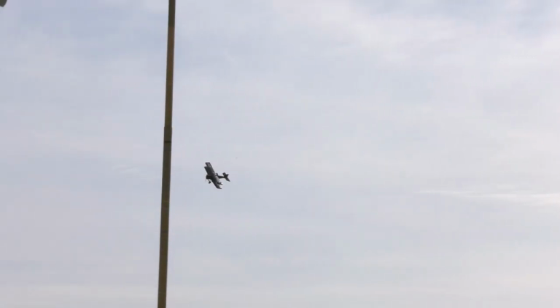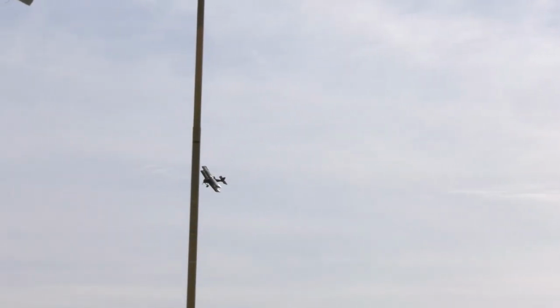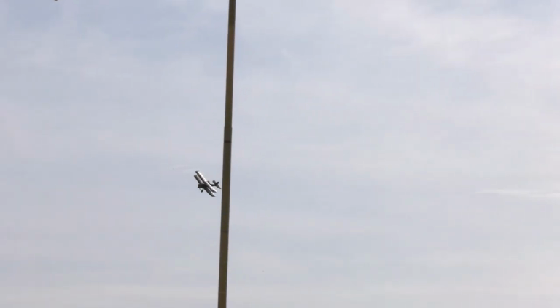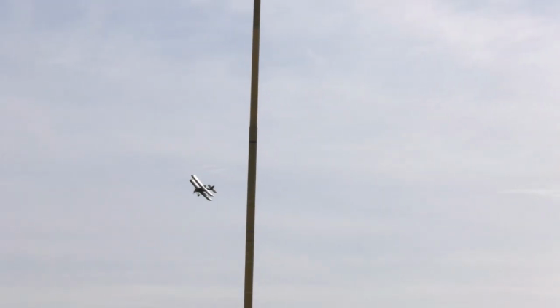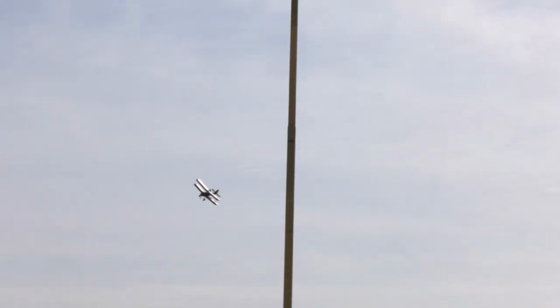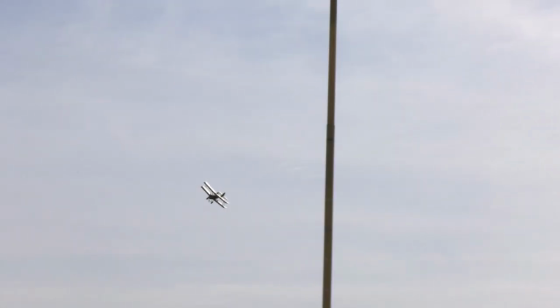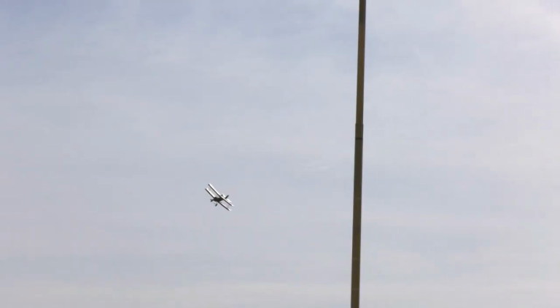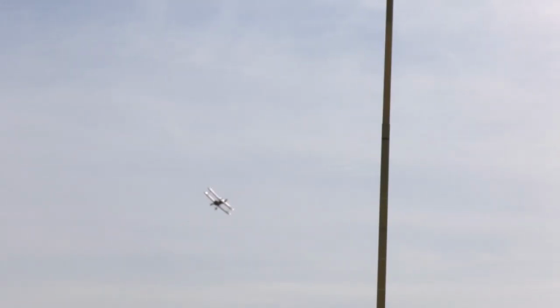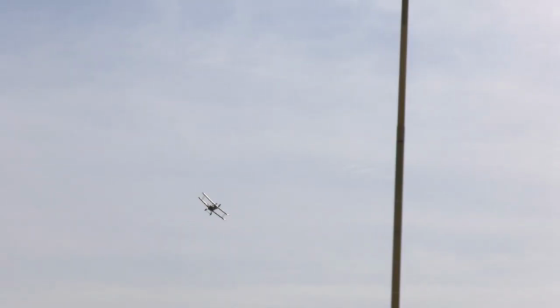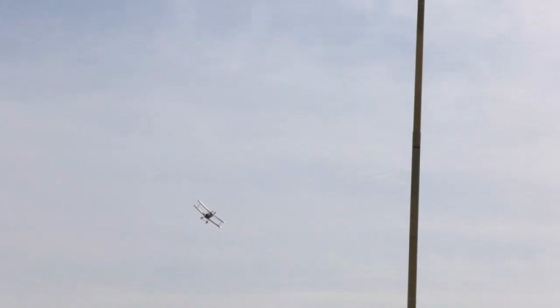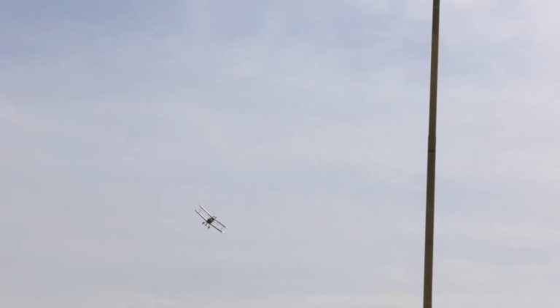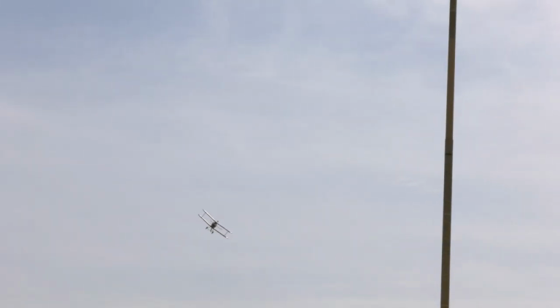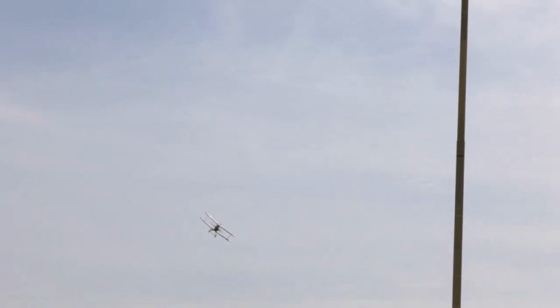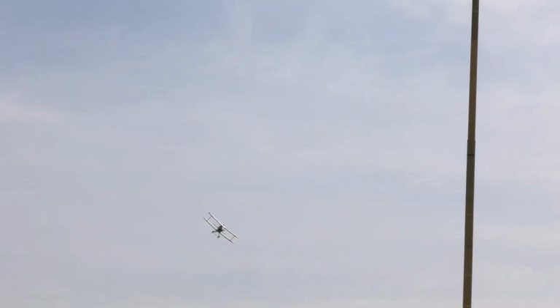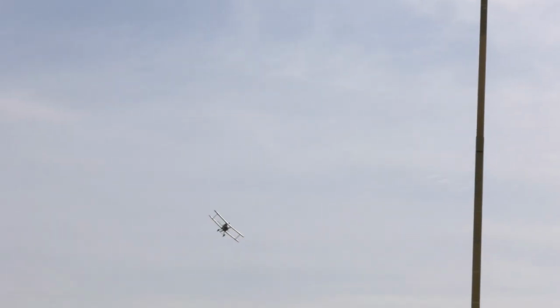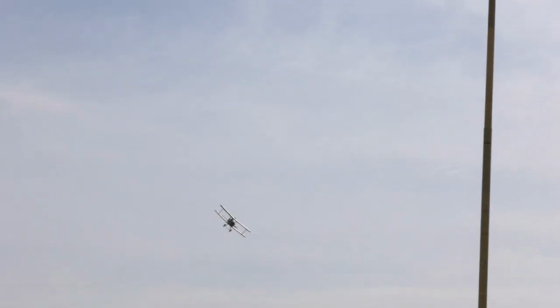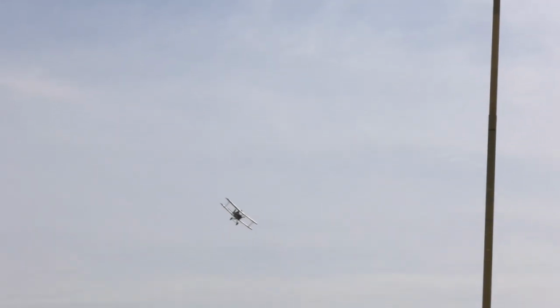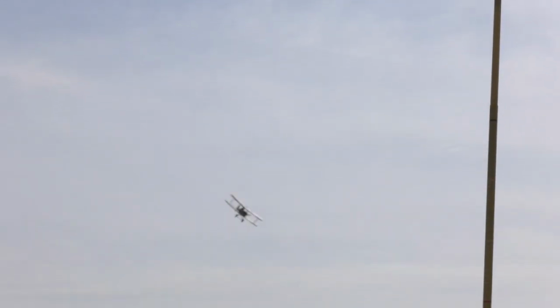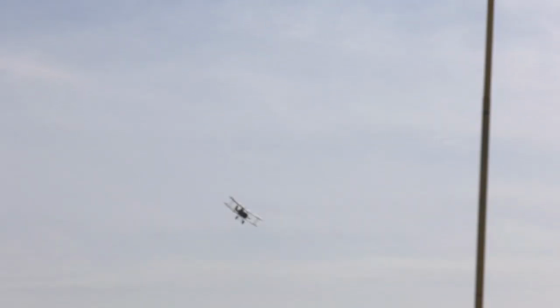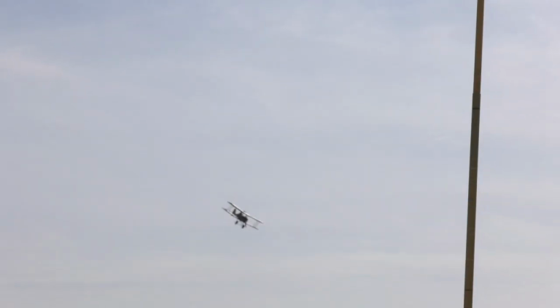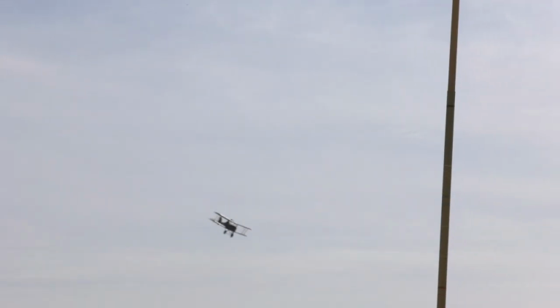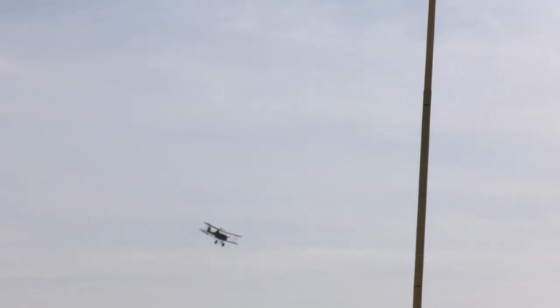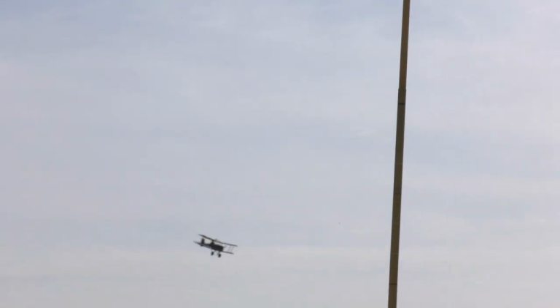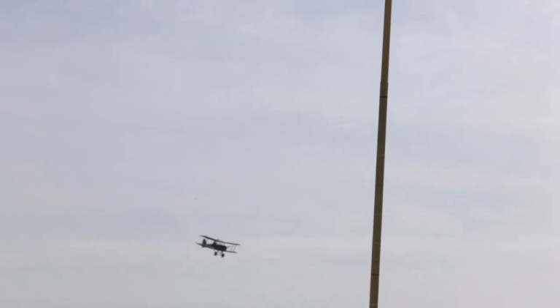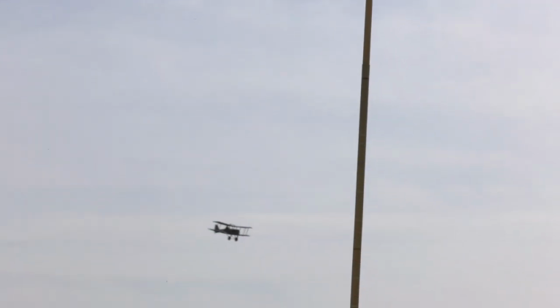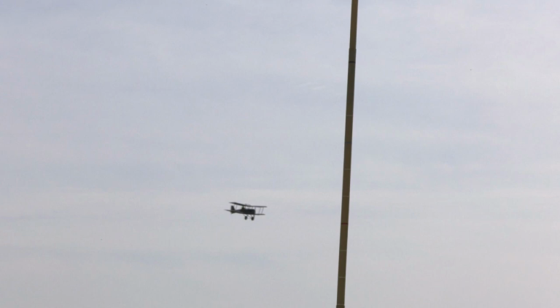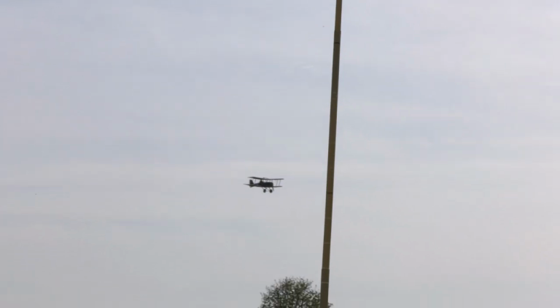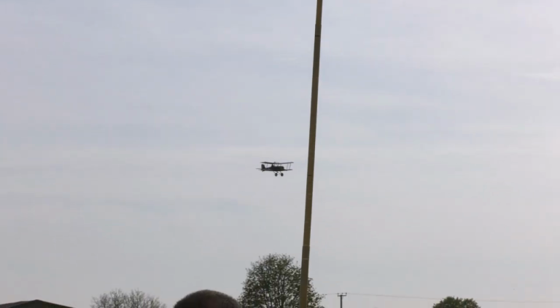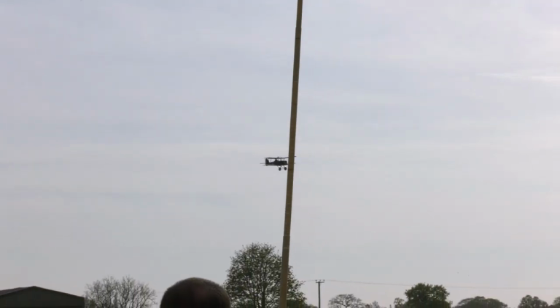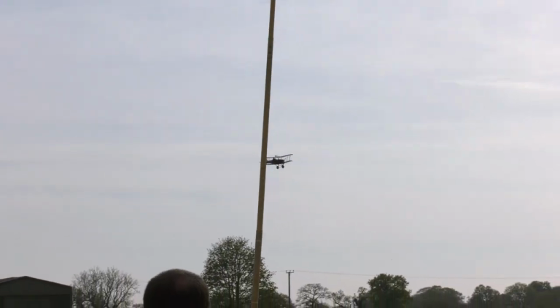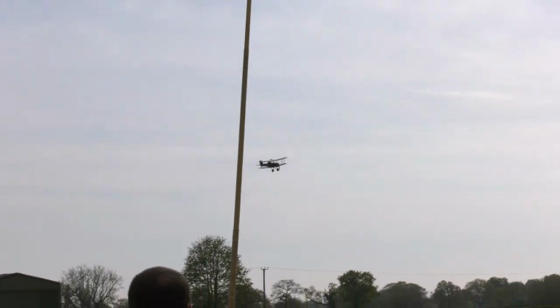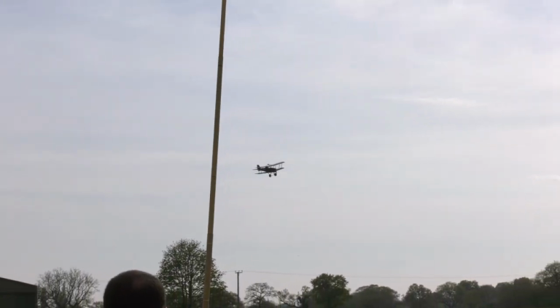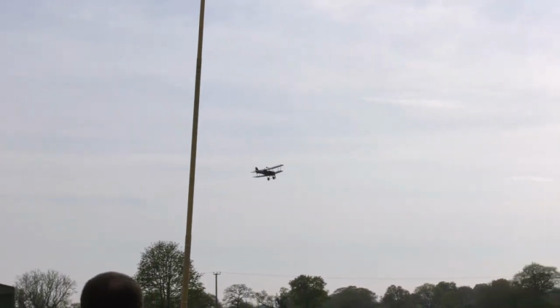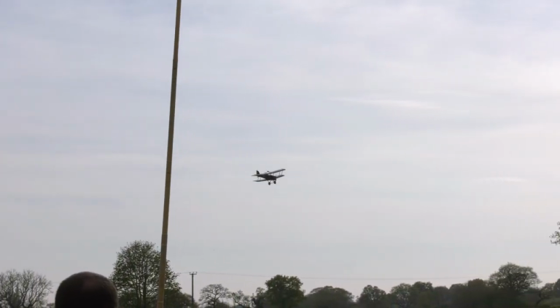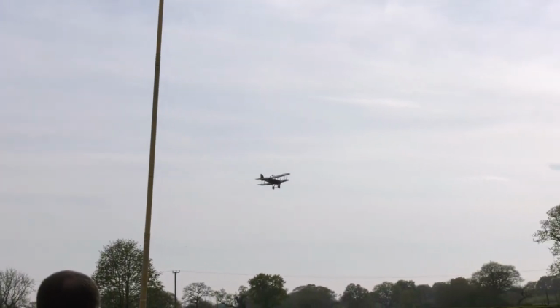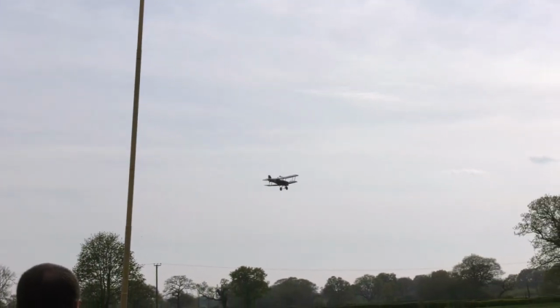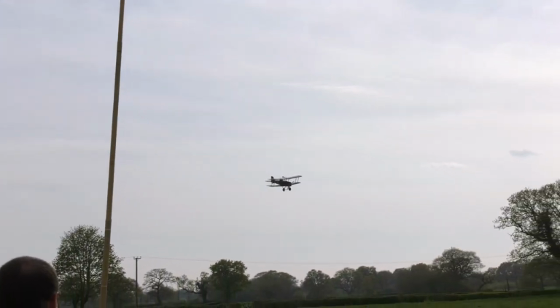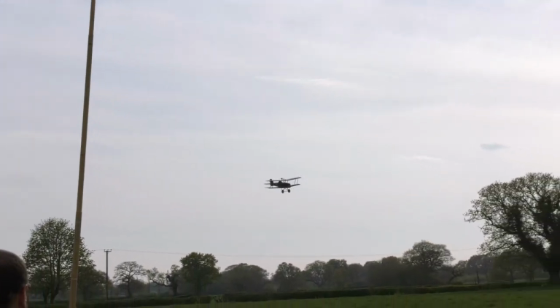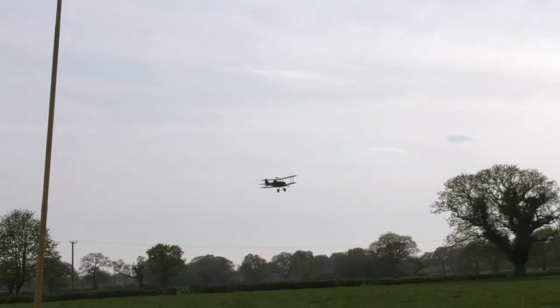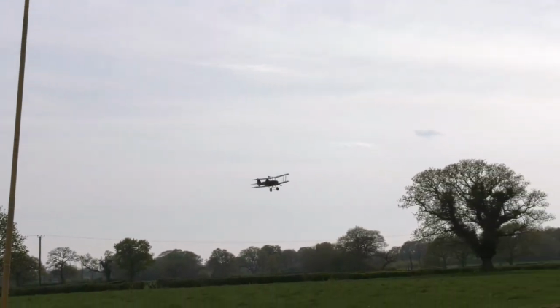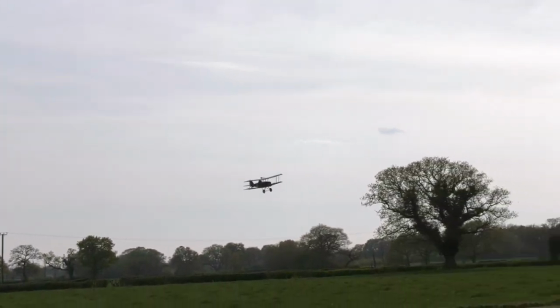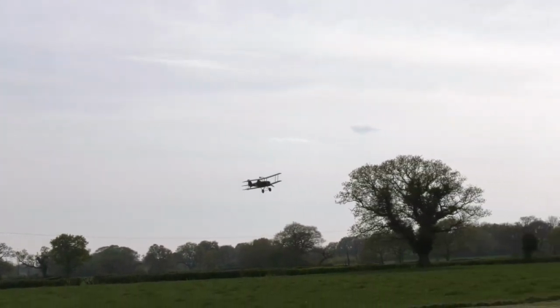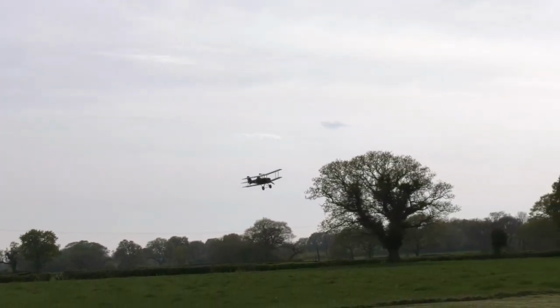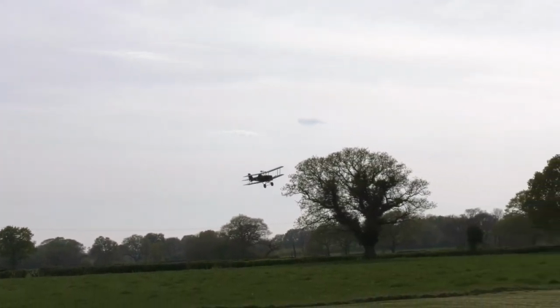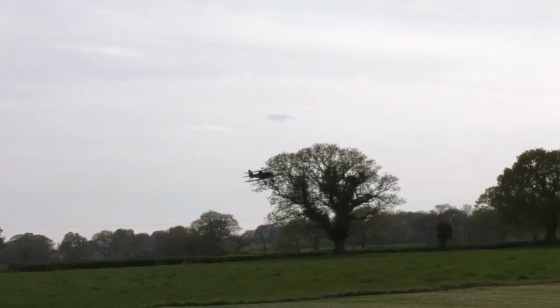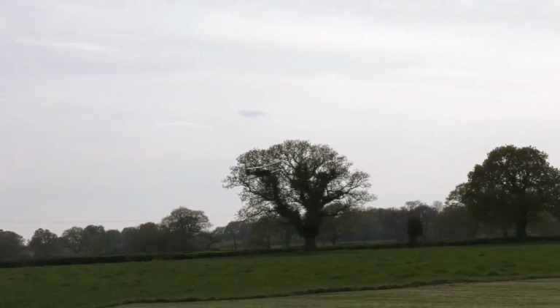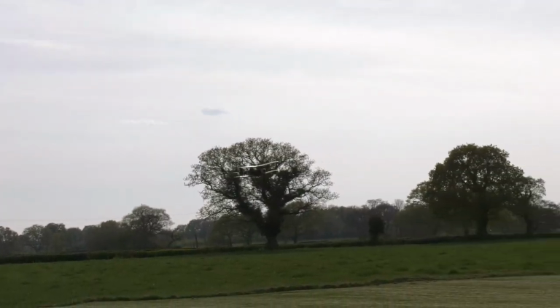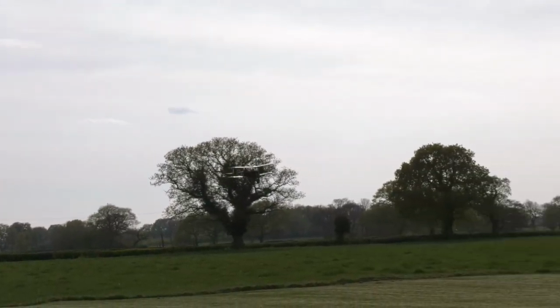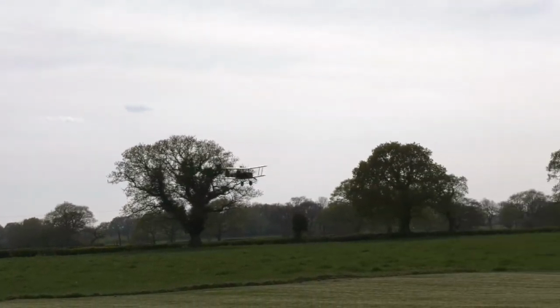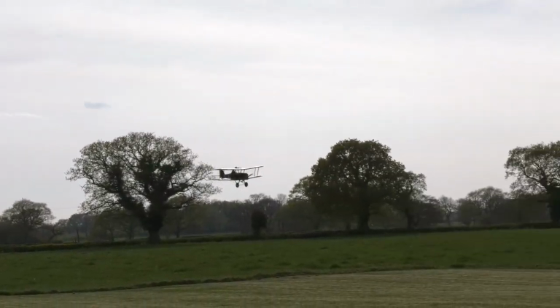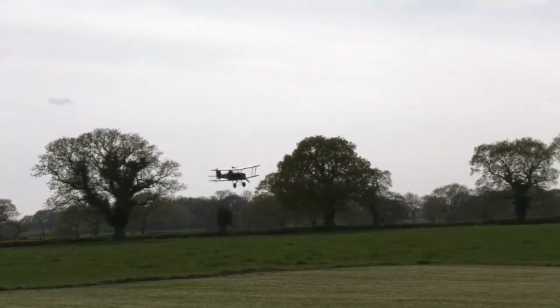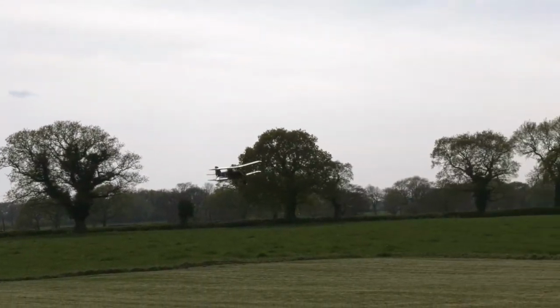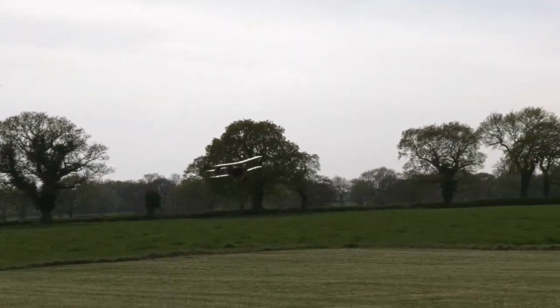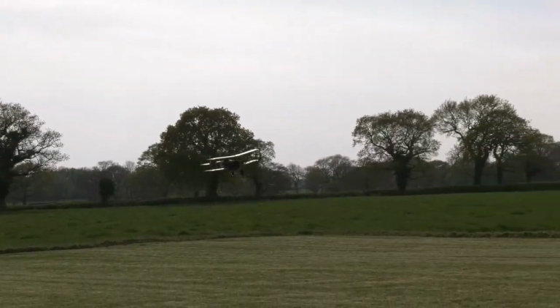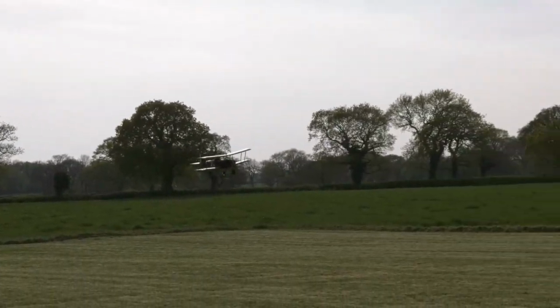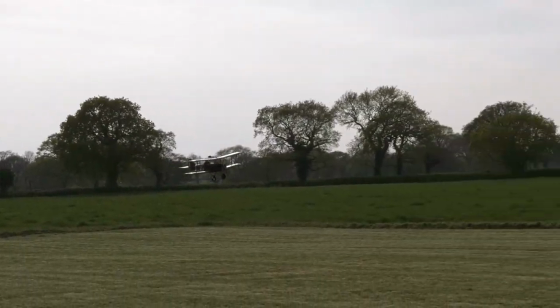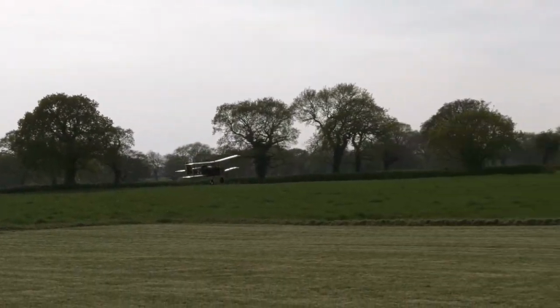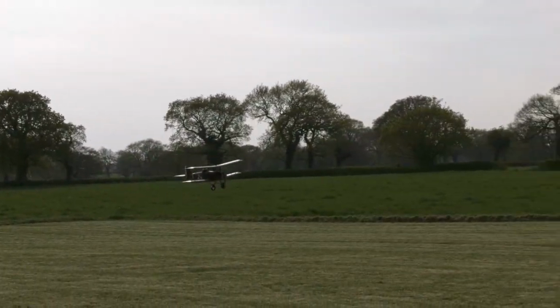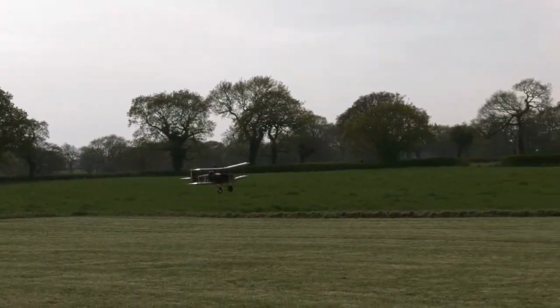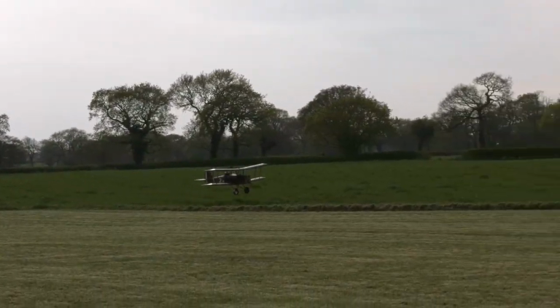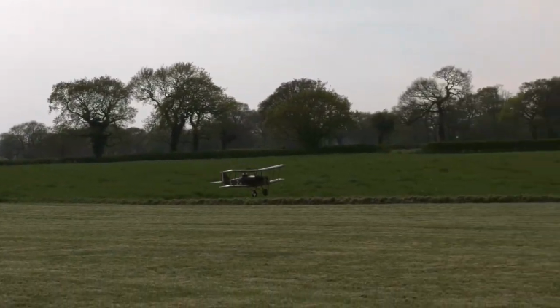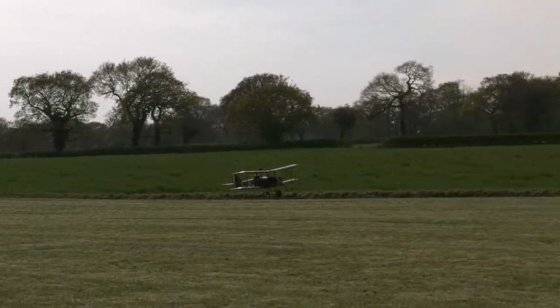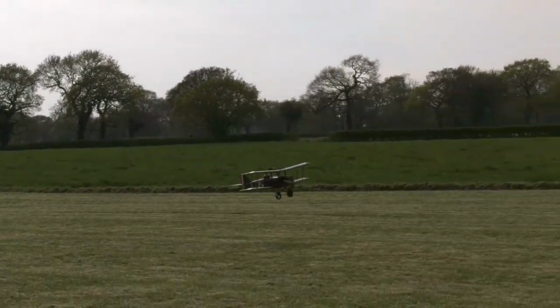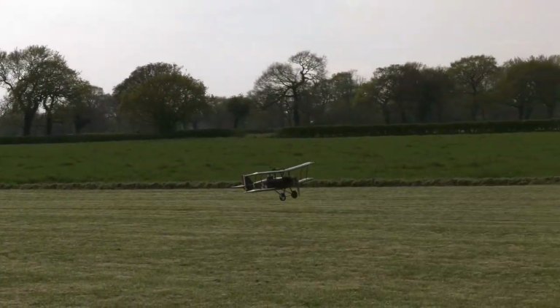Best flown in the morning or later in the evening when the wind calms down. I just love to fly circuits with it, with touch-and-go landings.